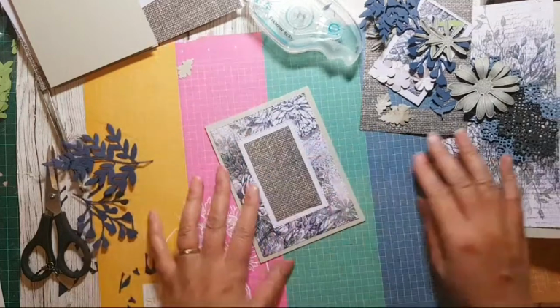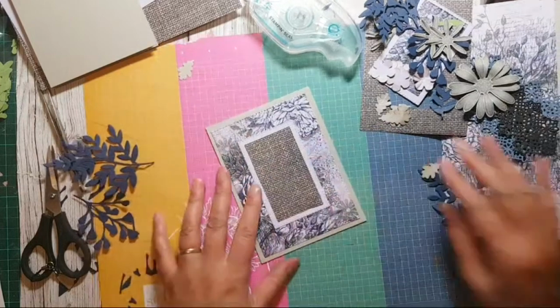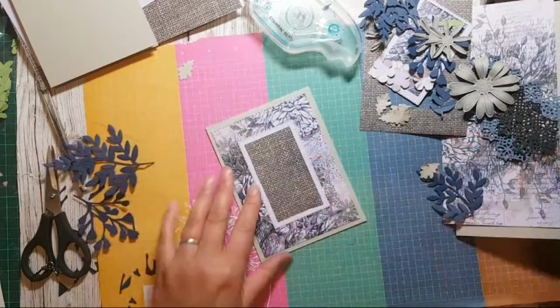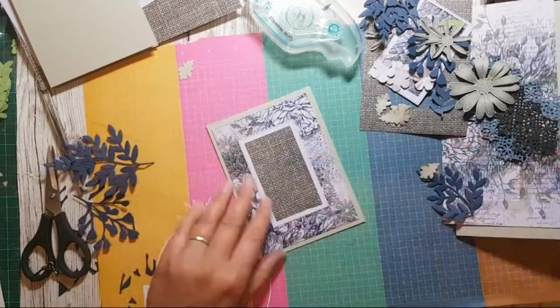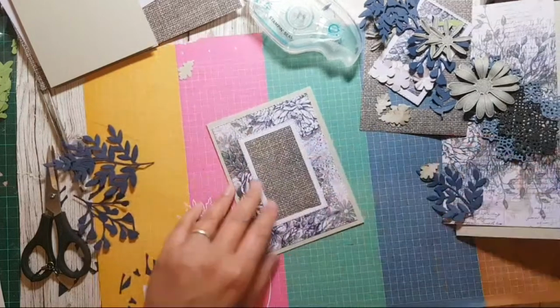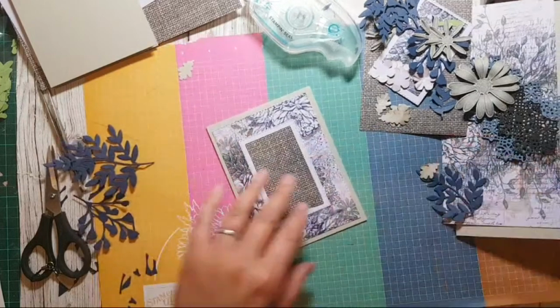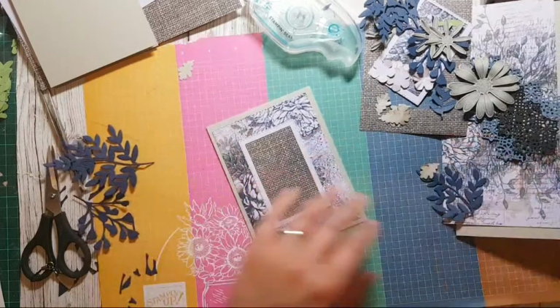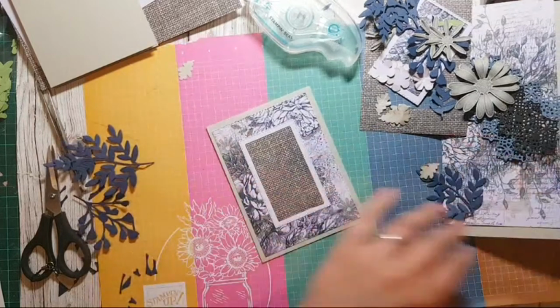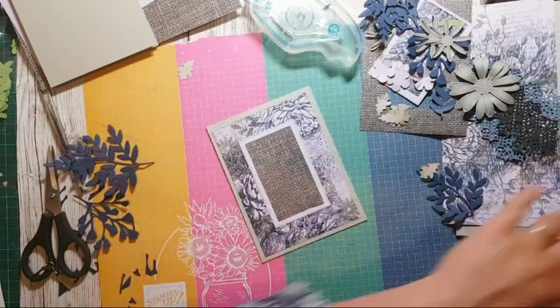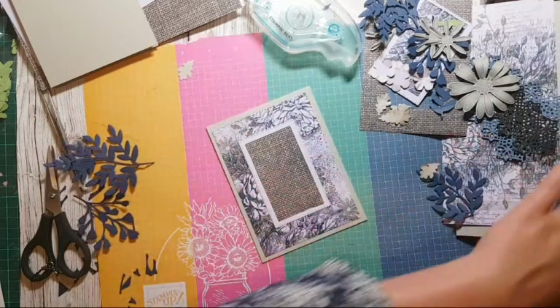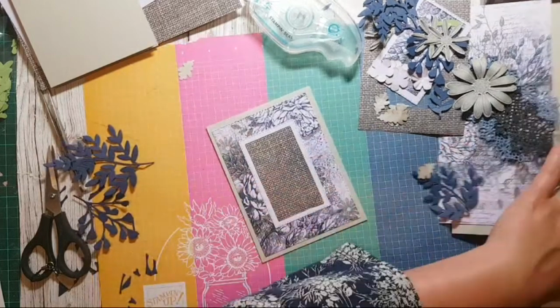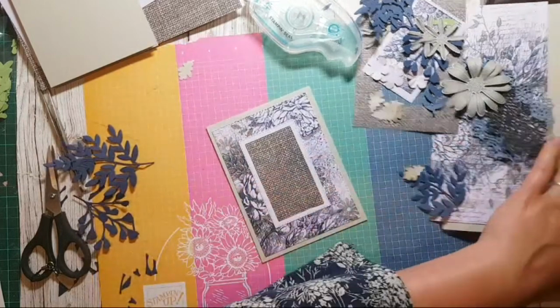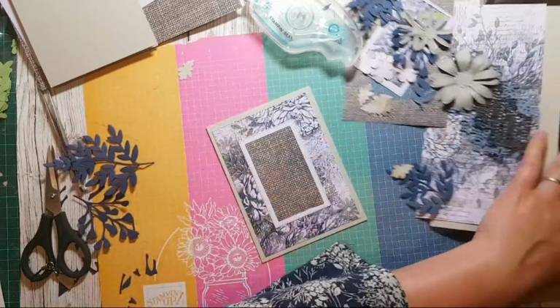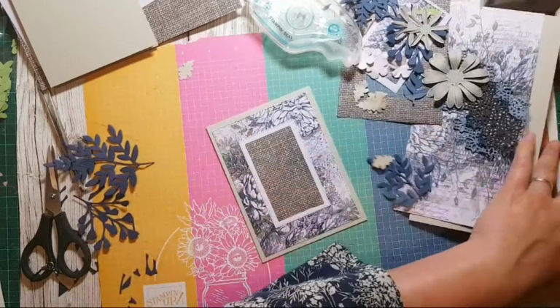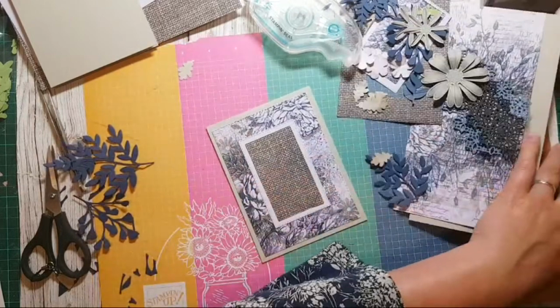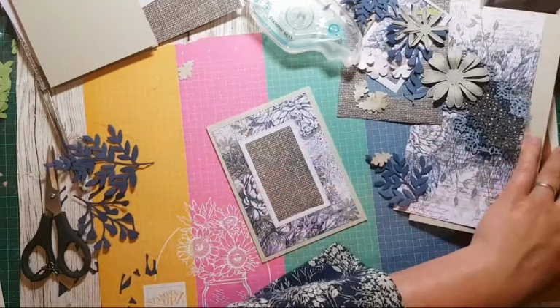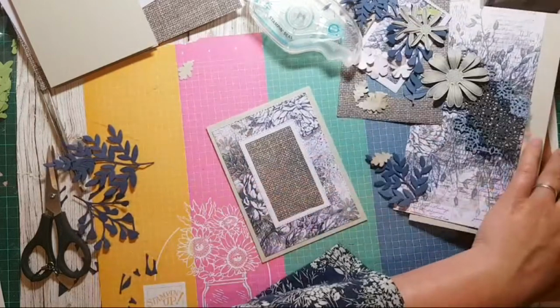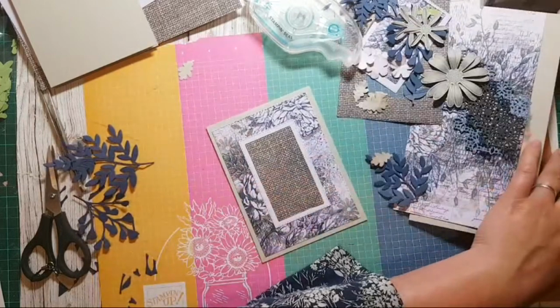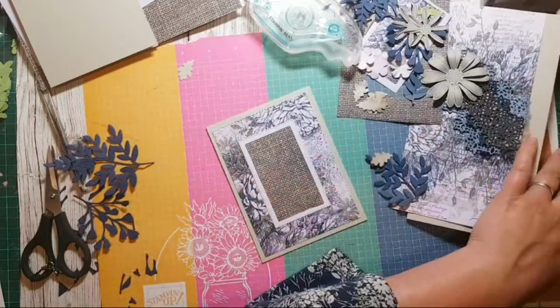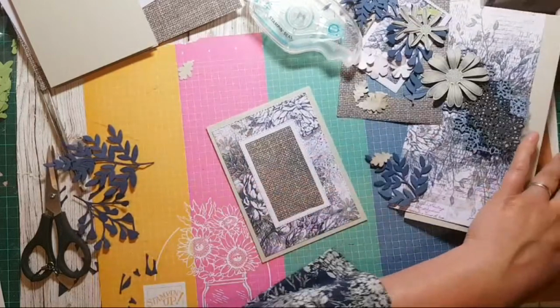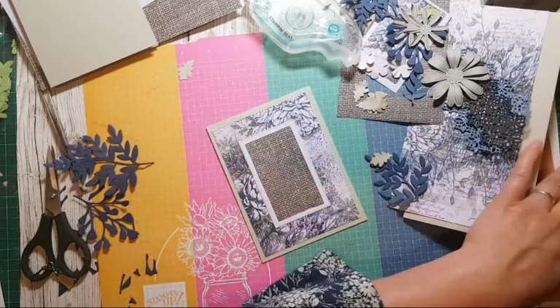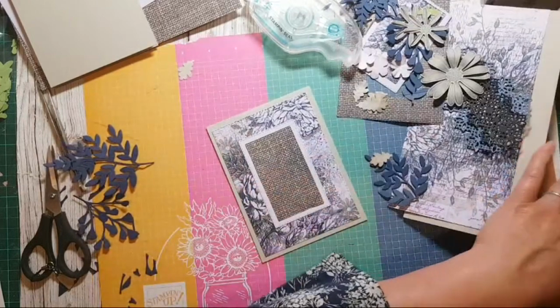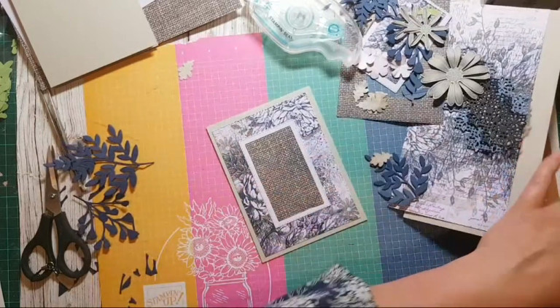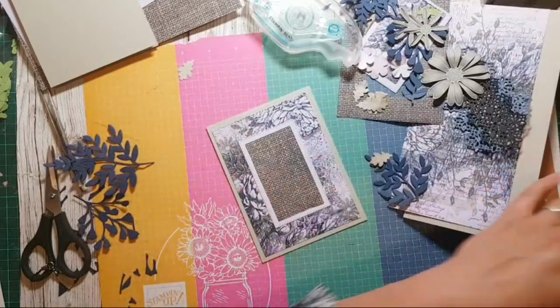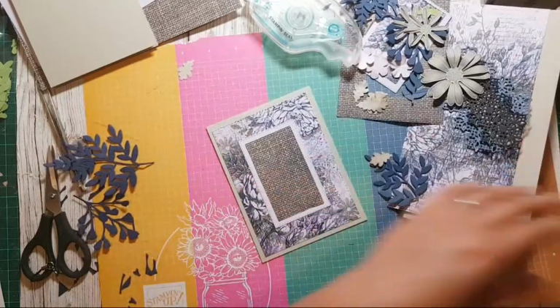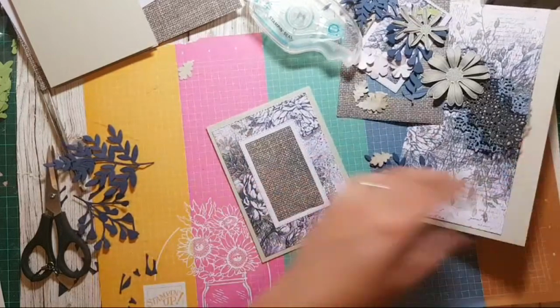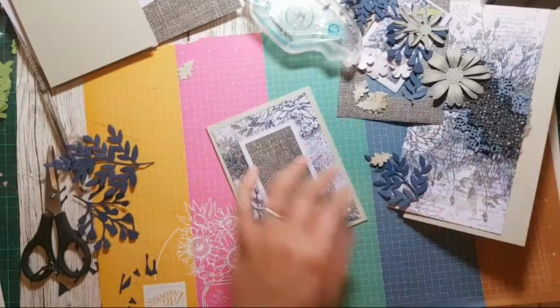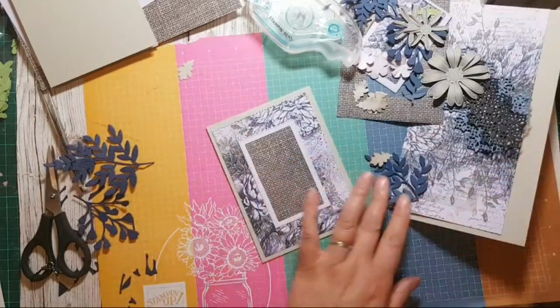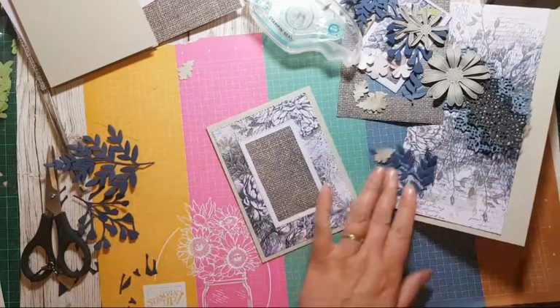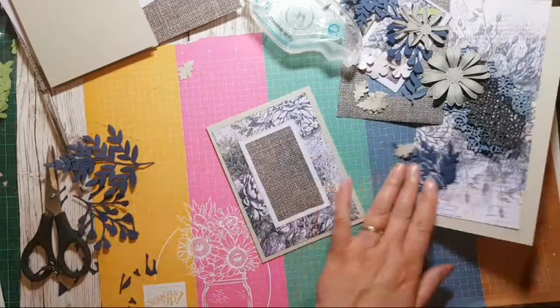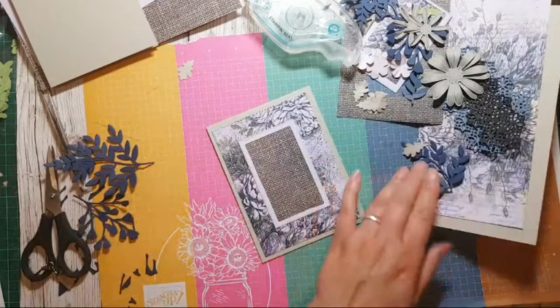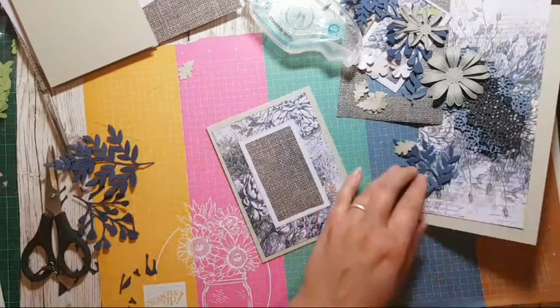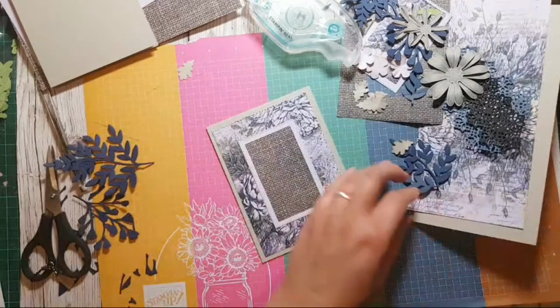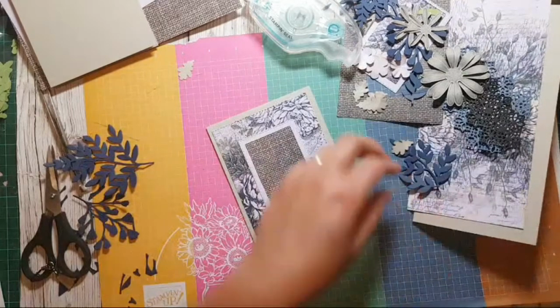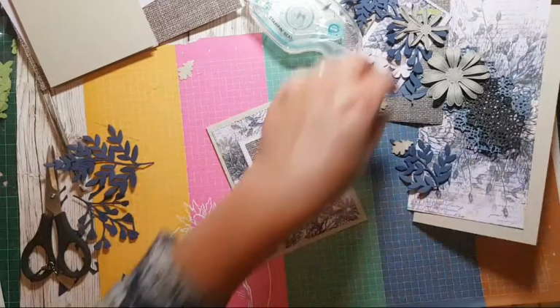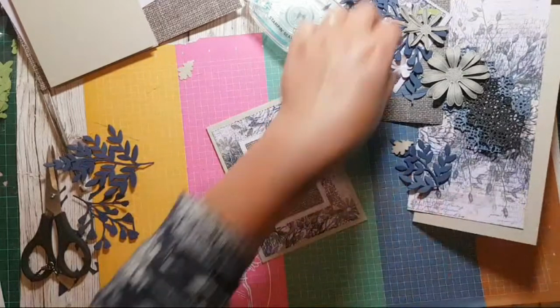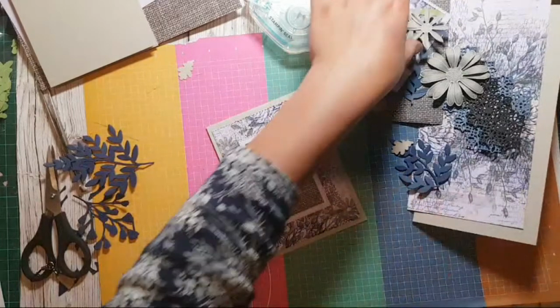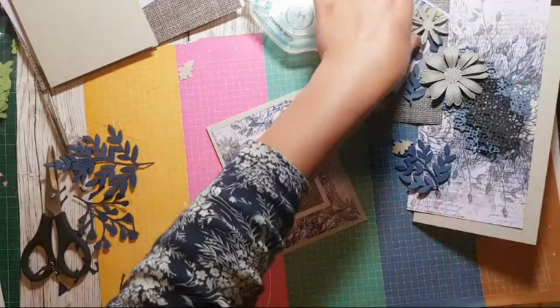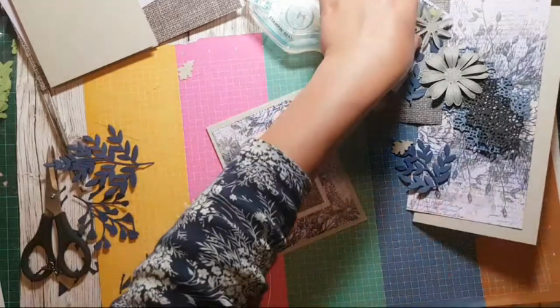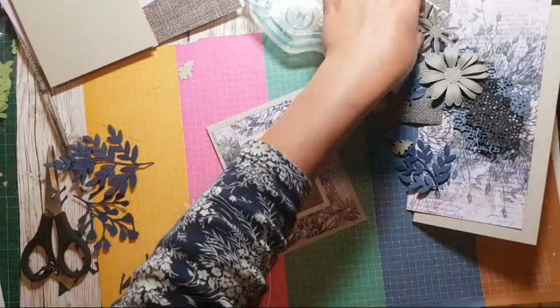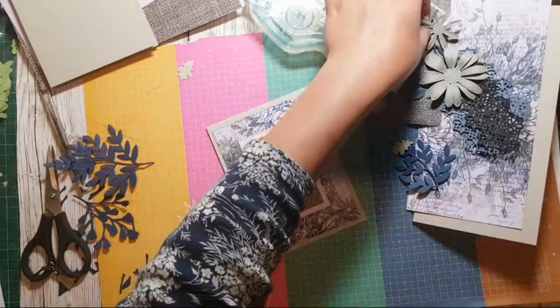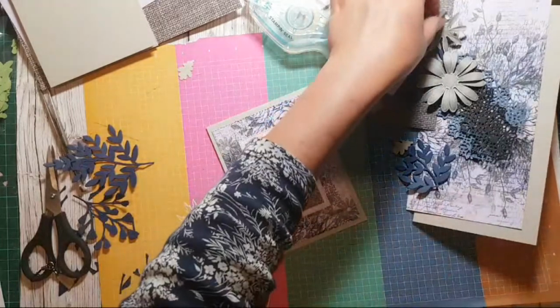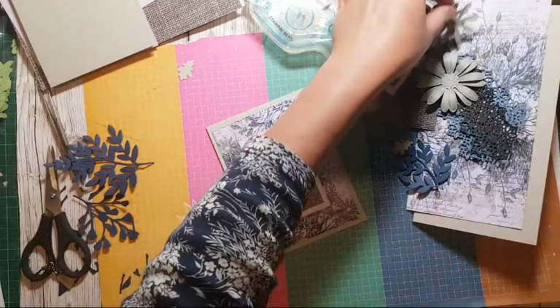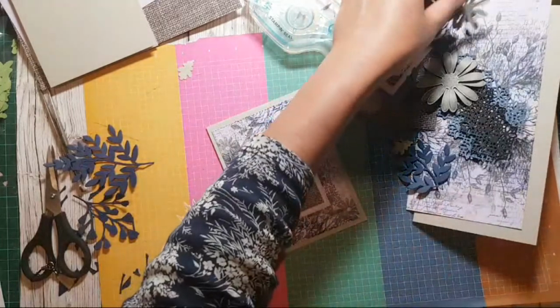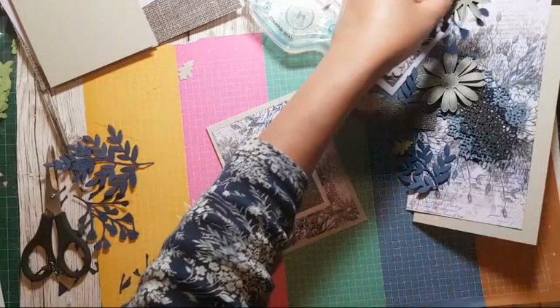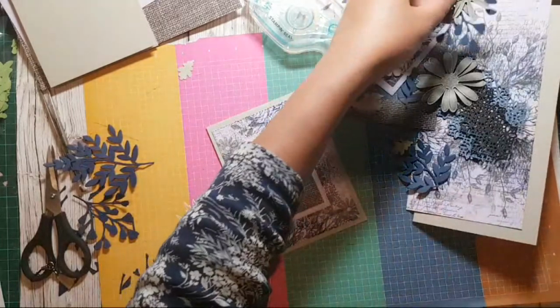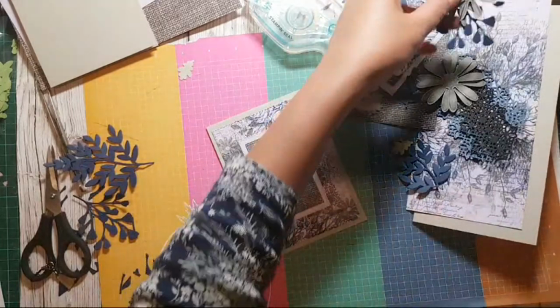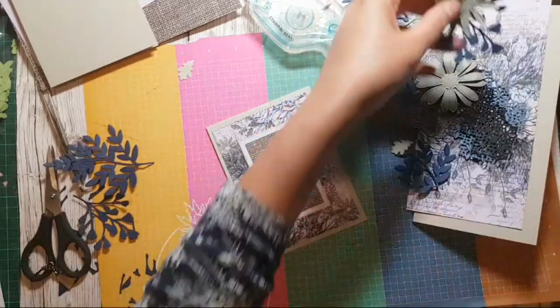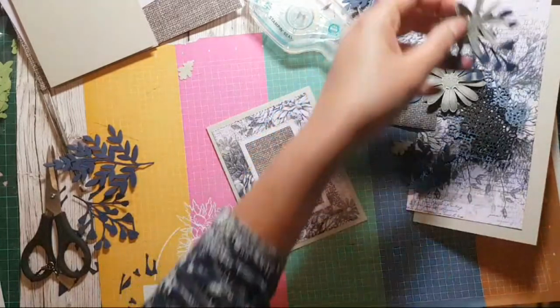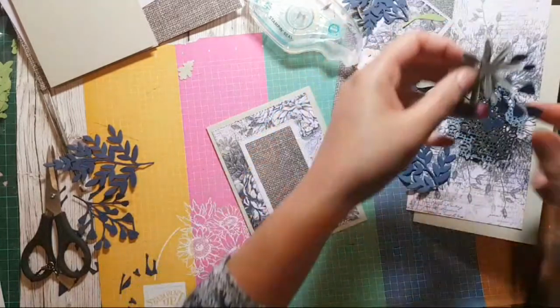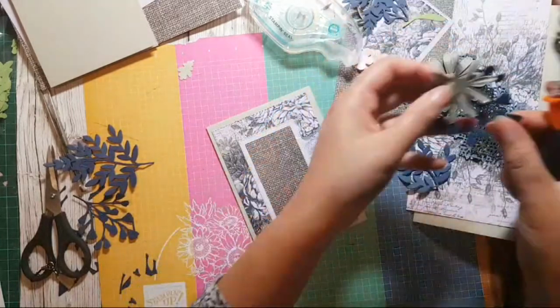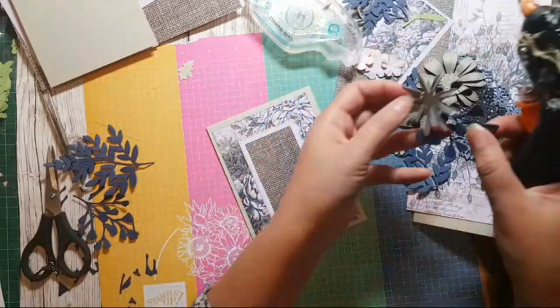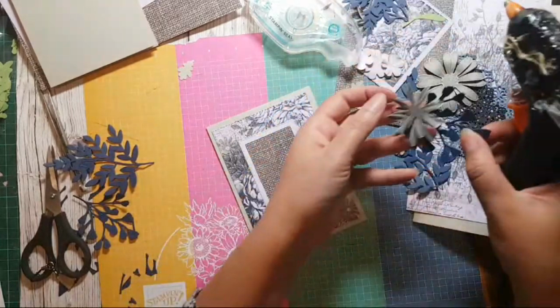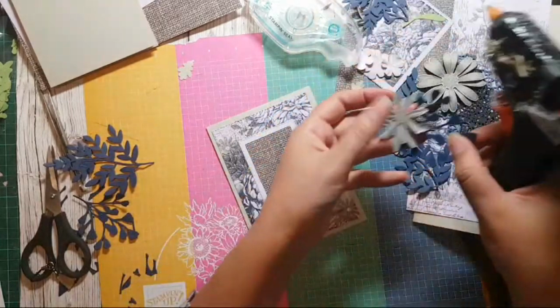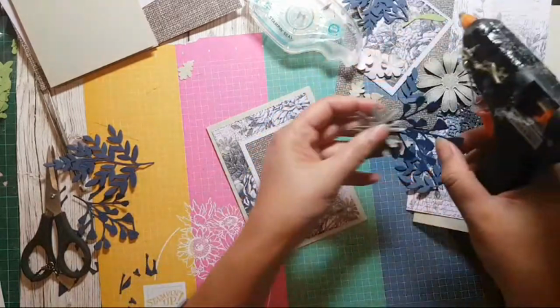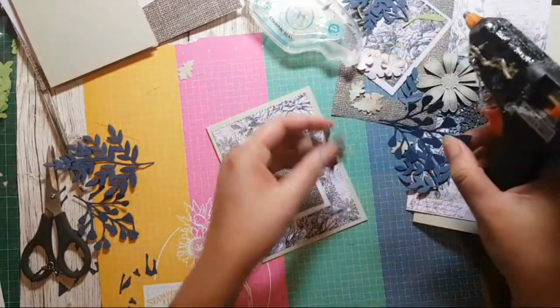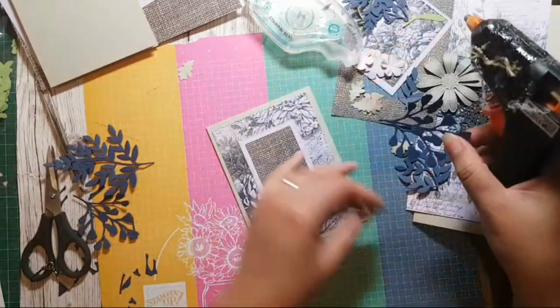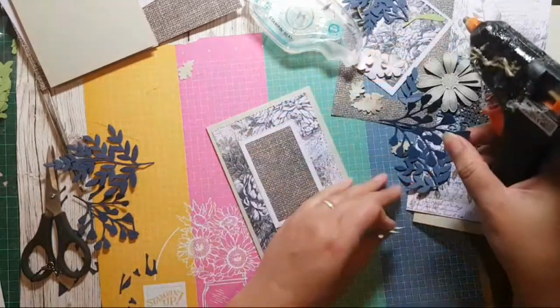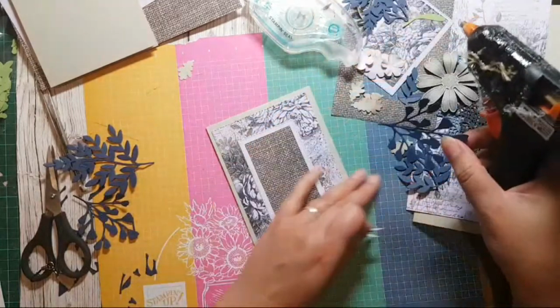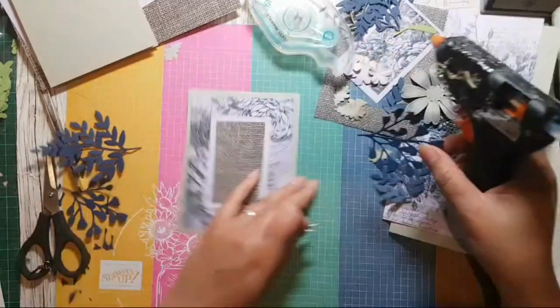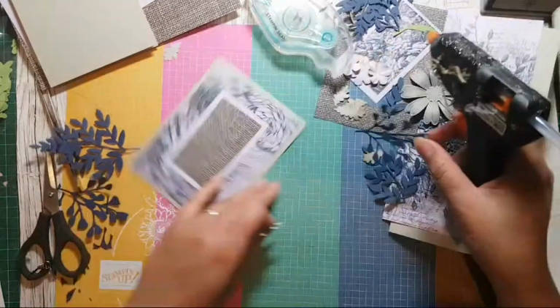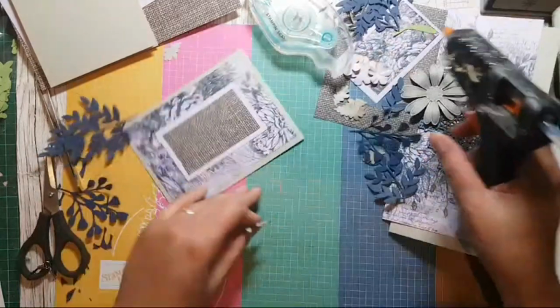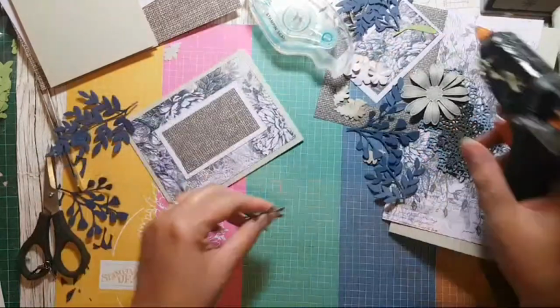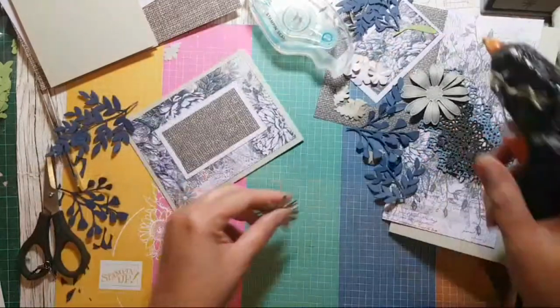I have got my glue gun here because I thought it would just be quicker and easier to stick some of these things together.